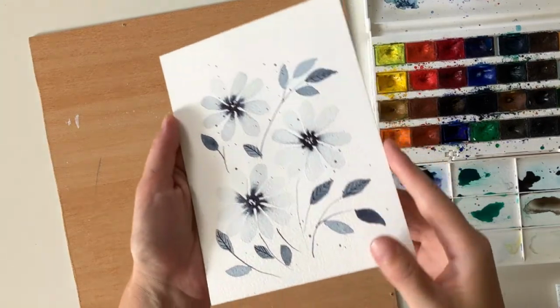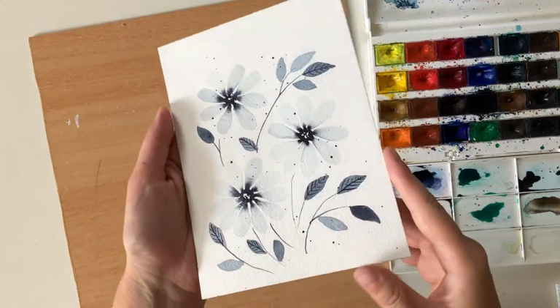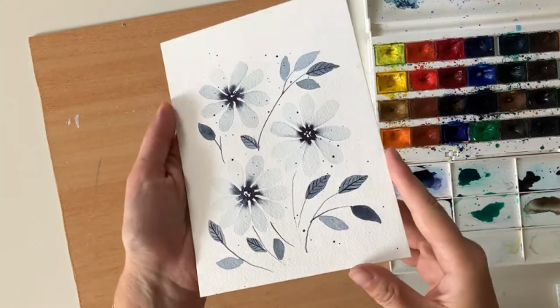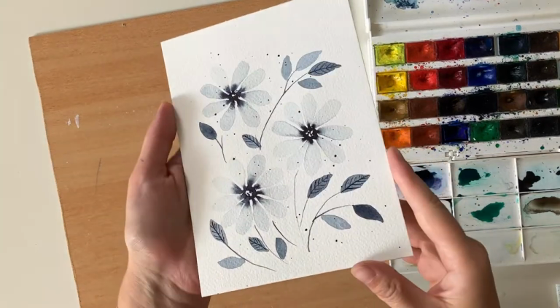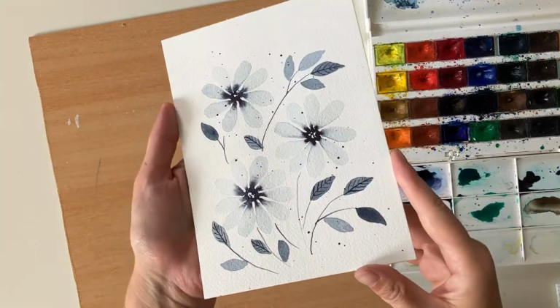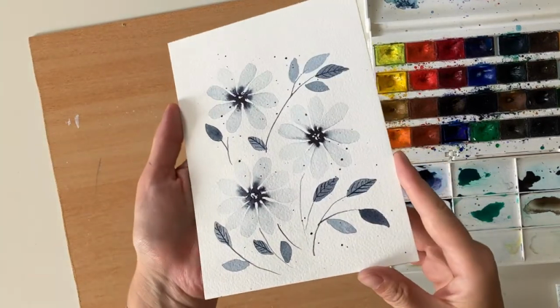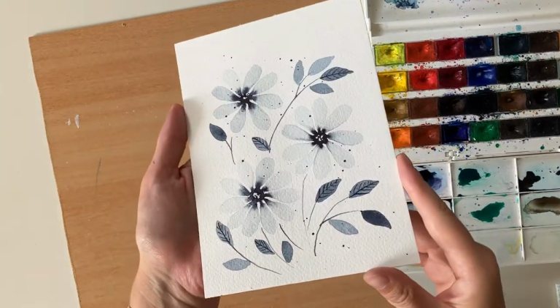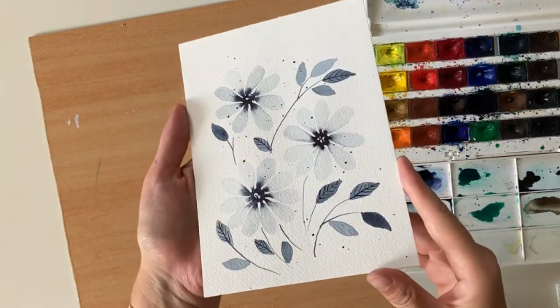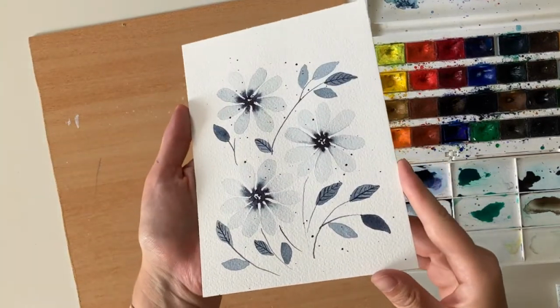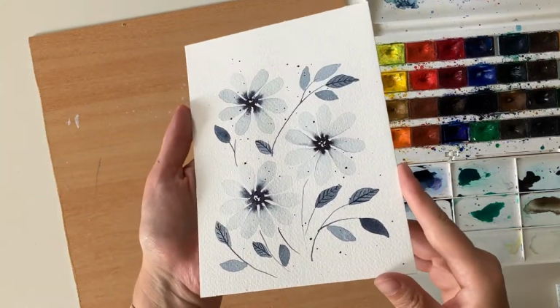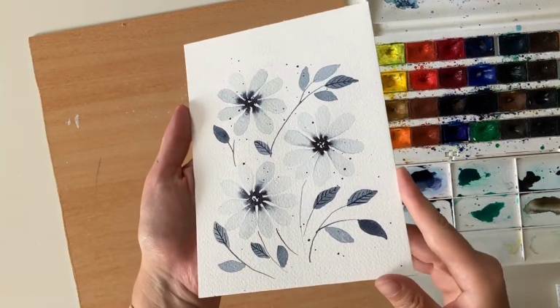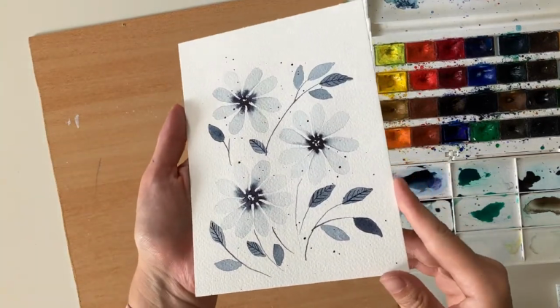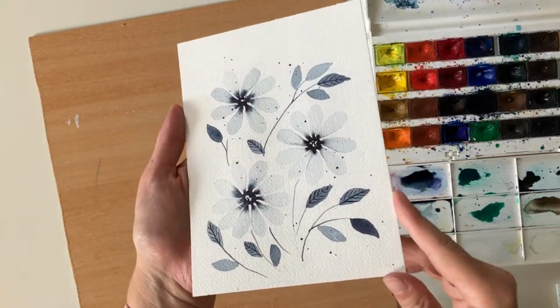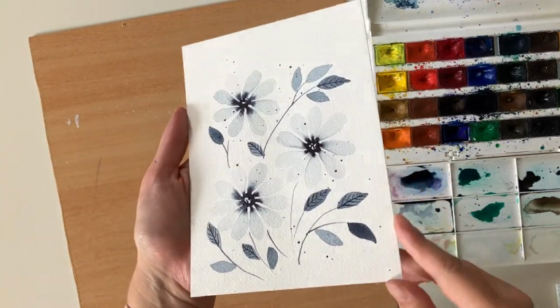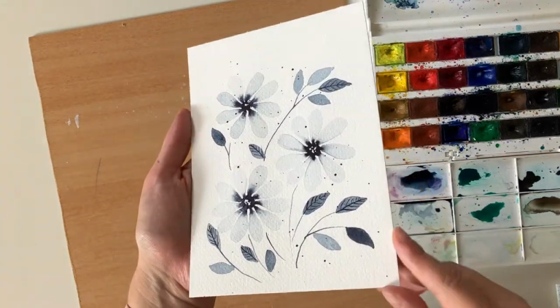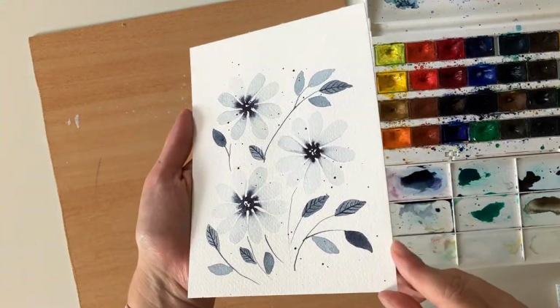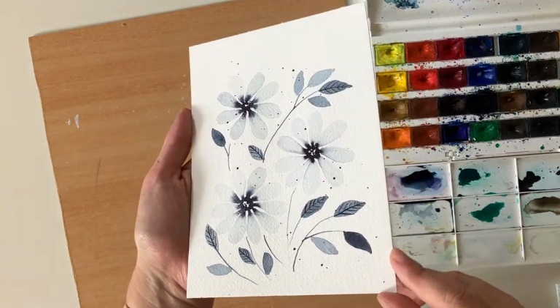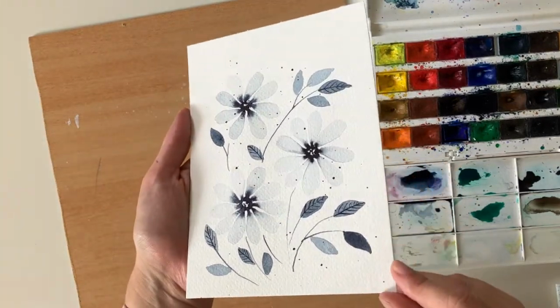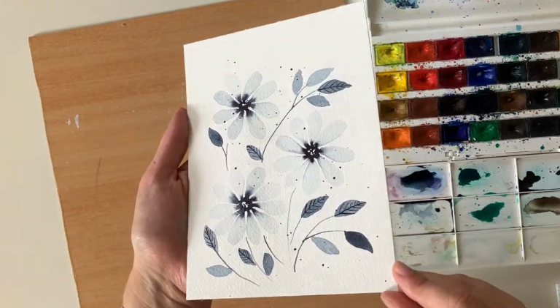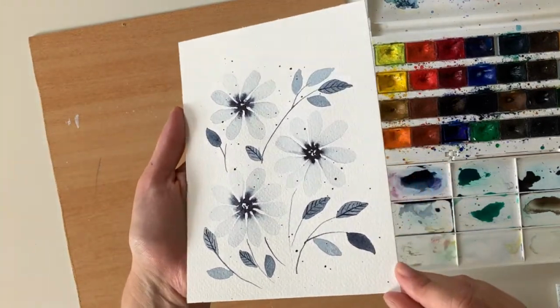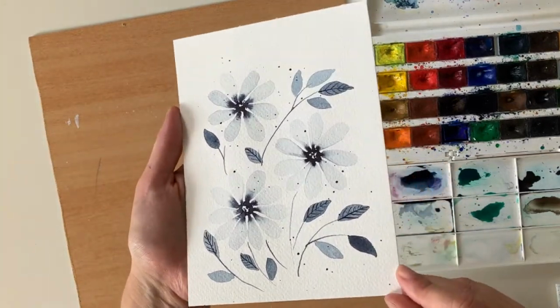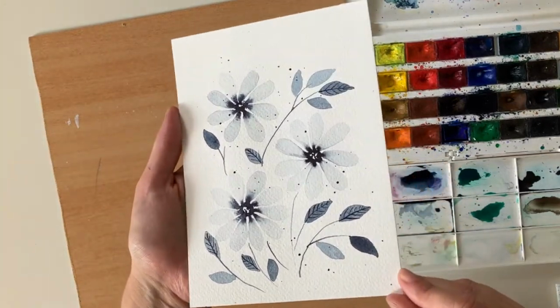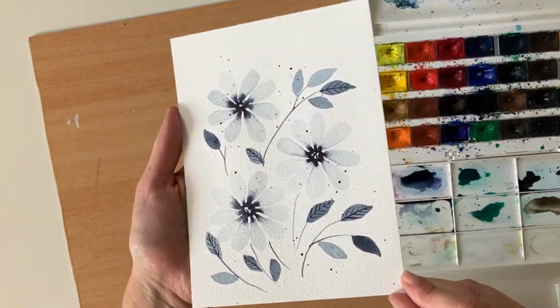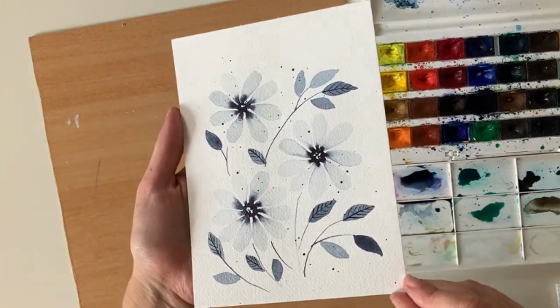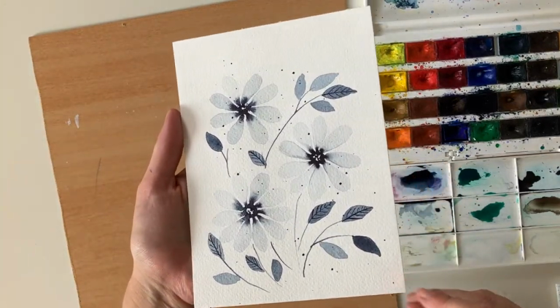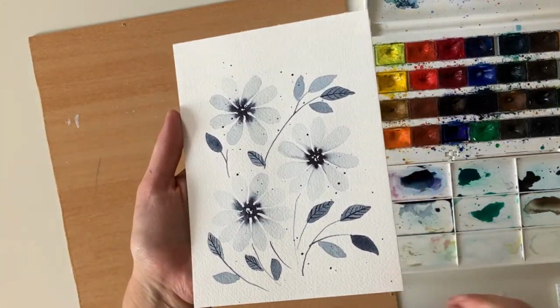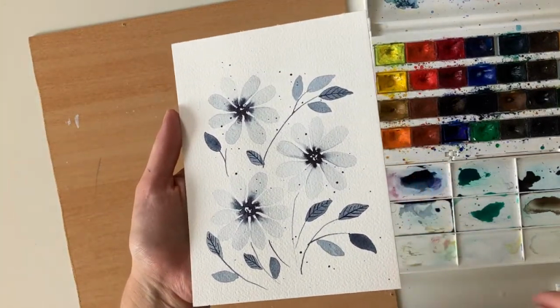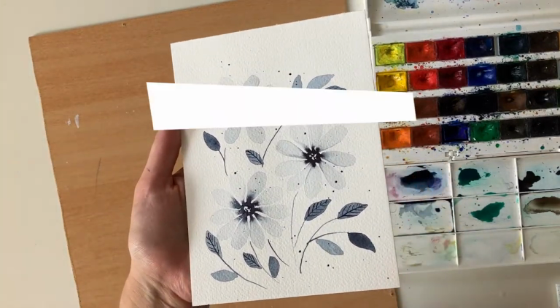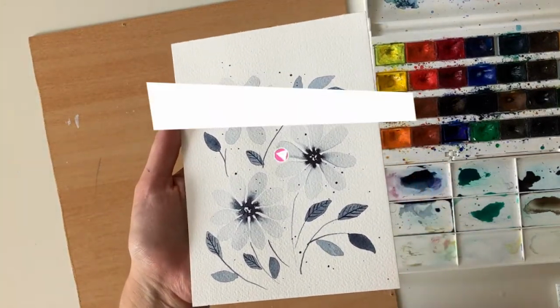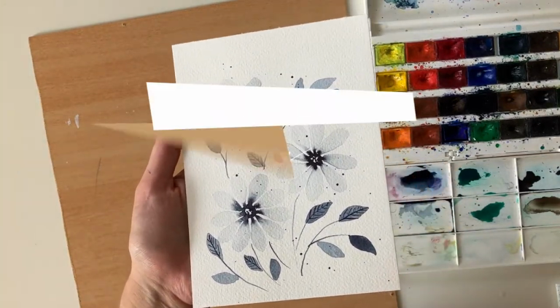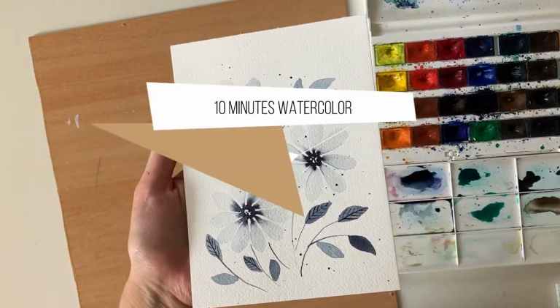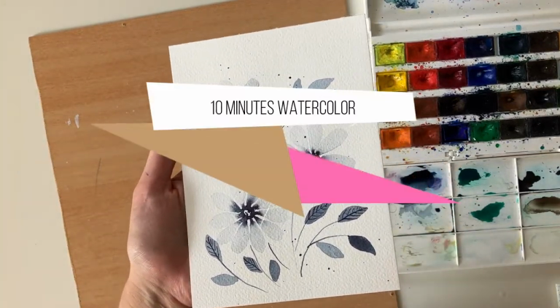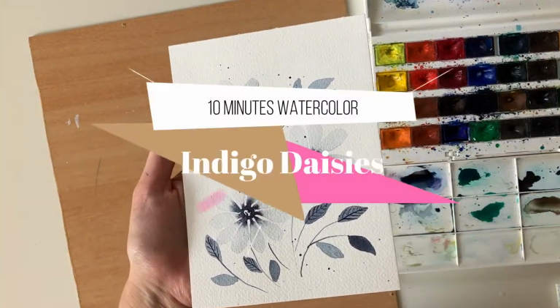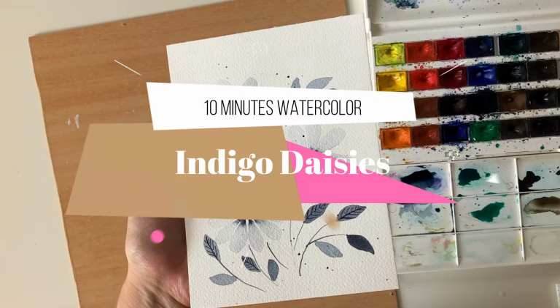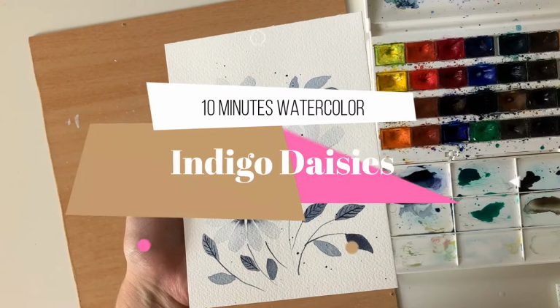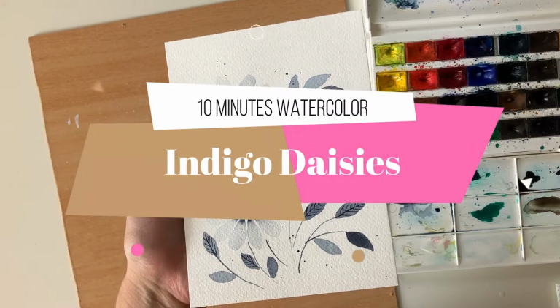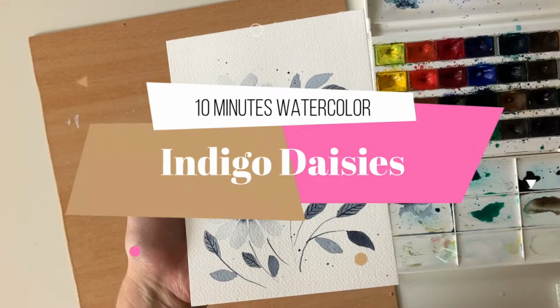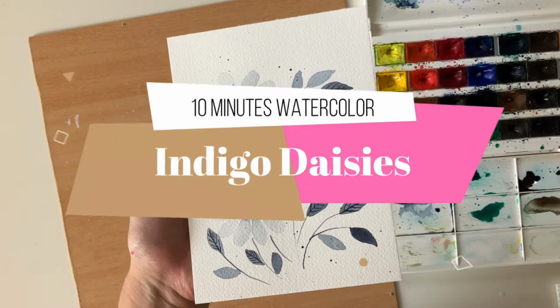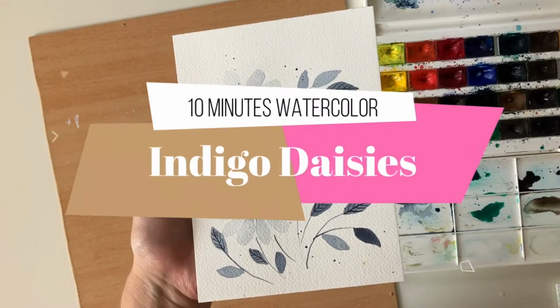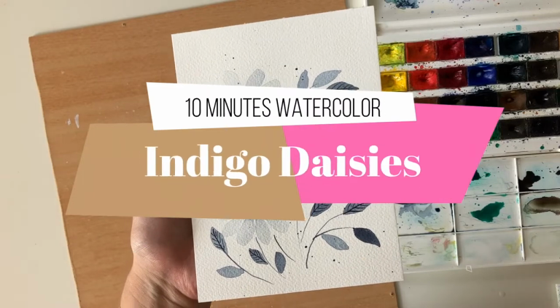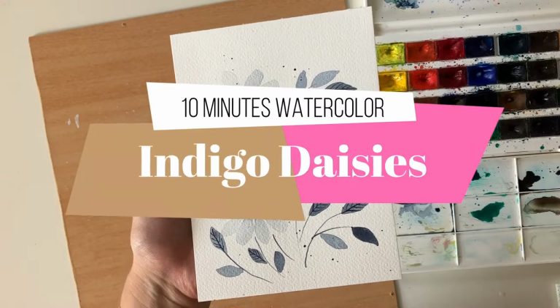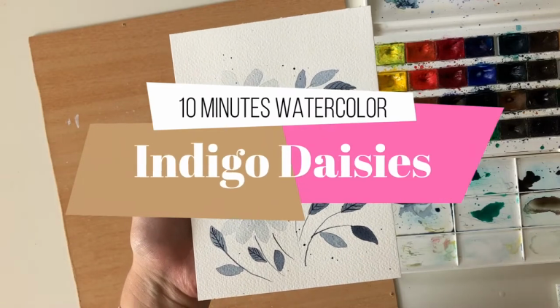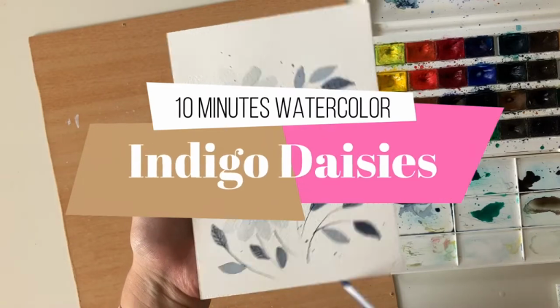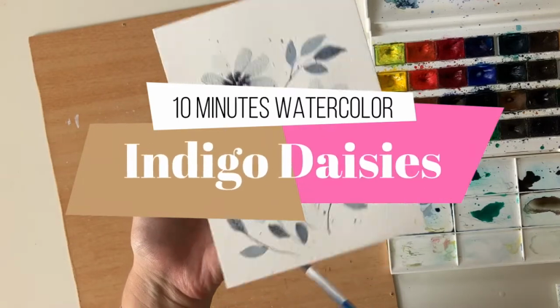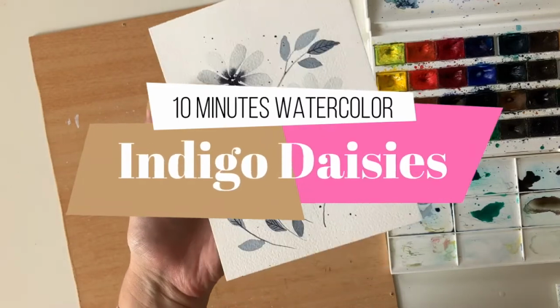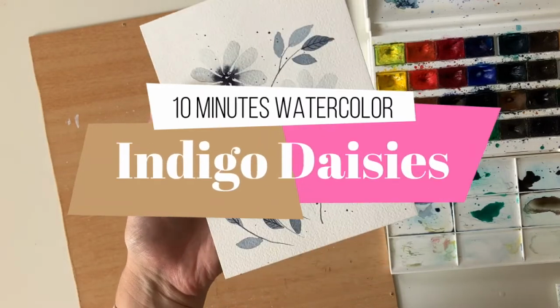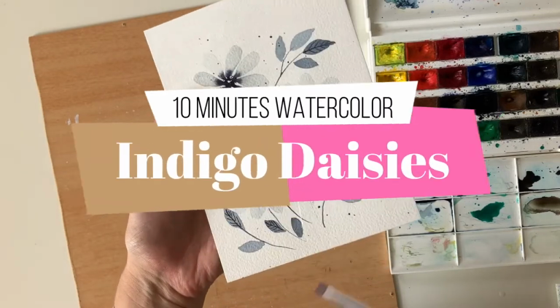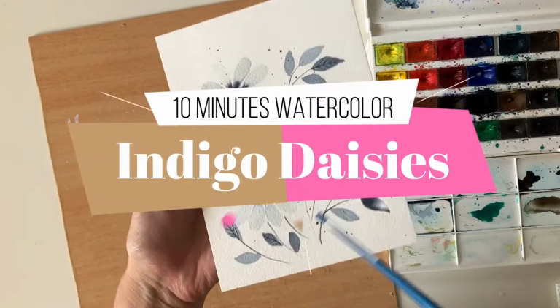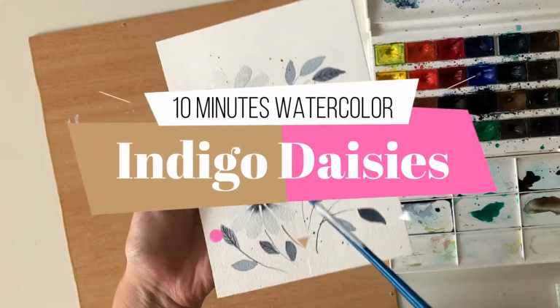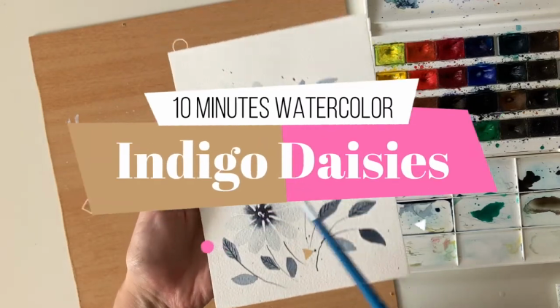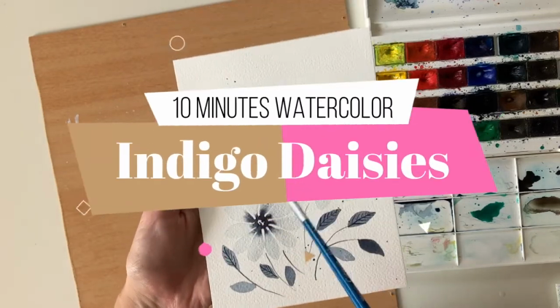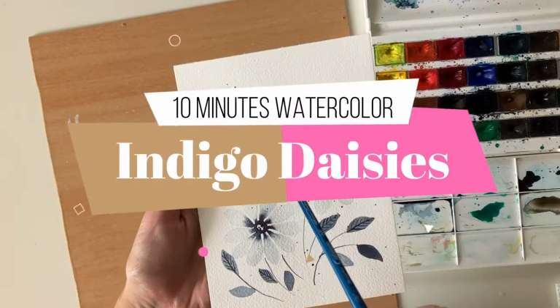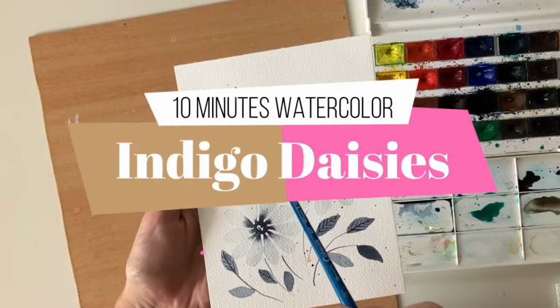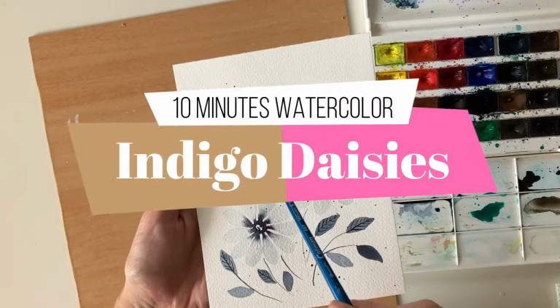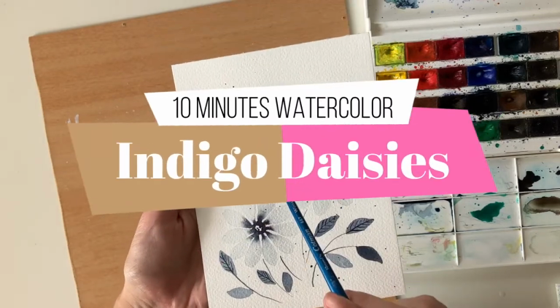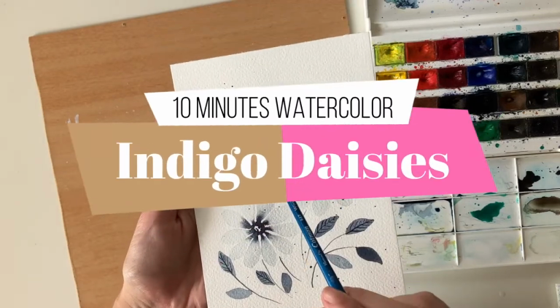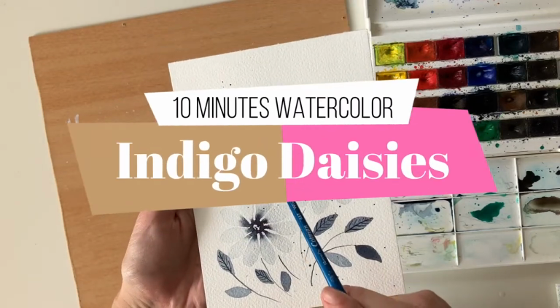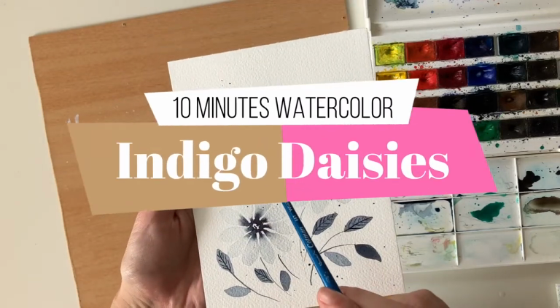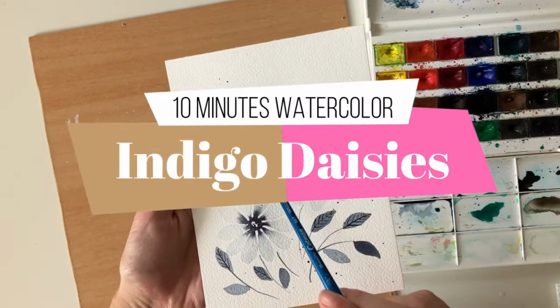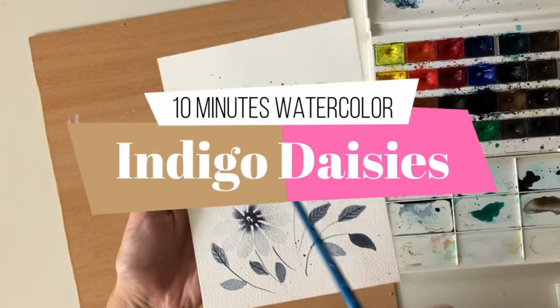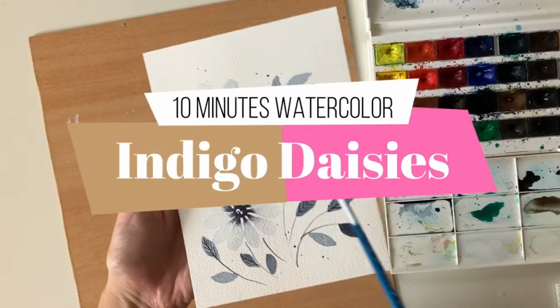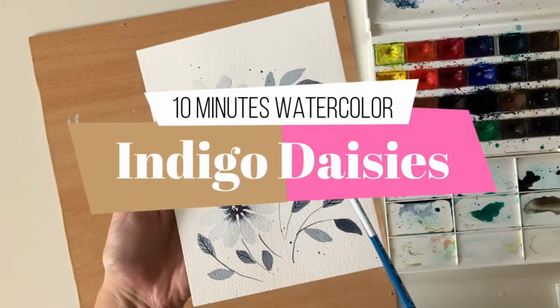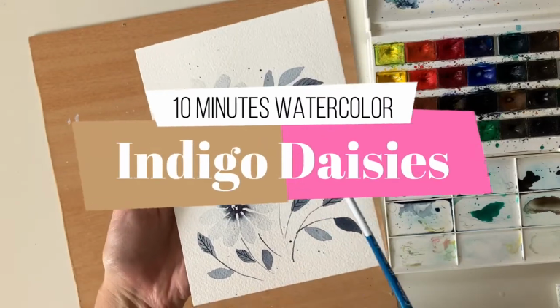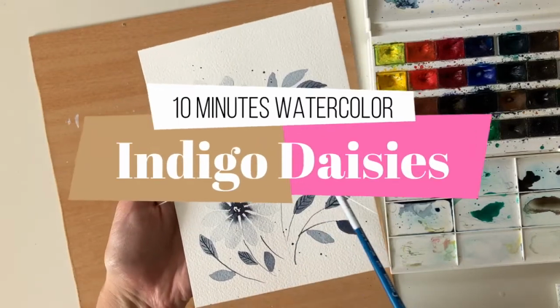Hello friends, welcome to my channel. My name is Jana and this is another one of my 10 minutes watercolor tutorials I bring you every week.